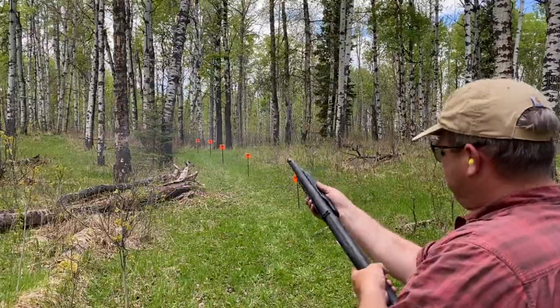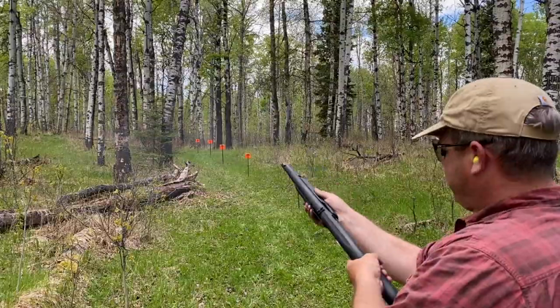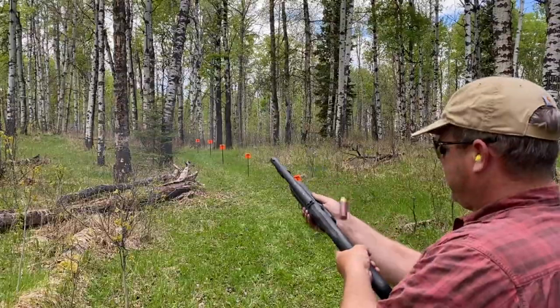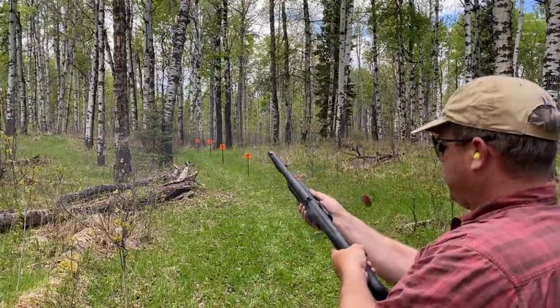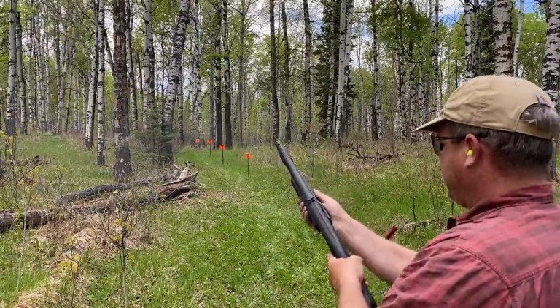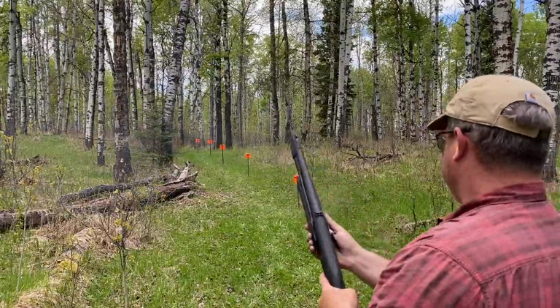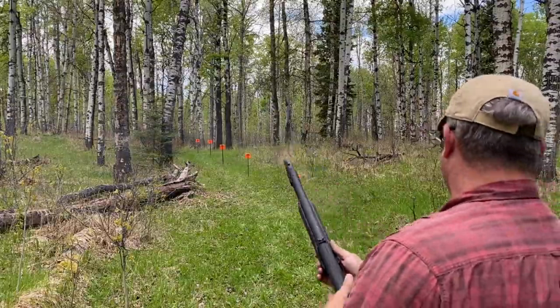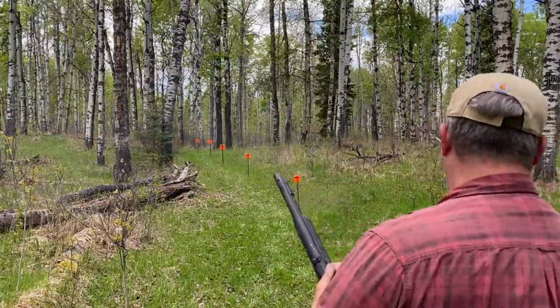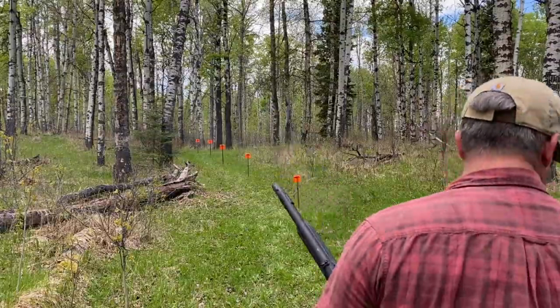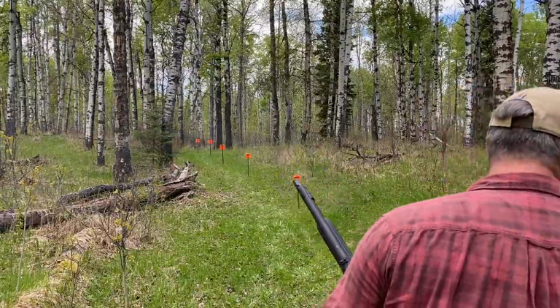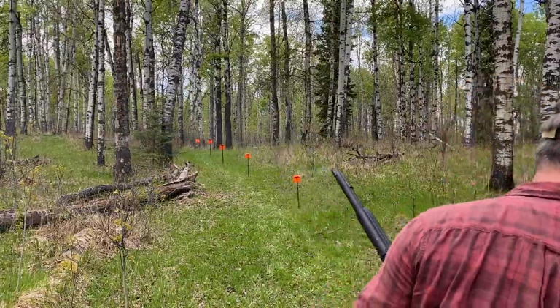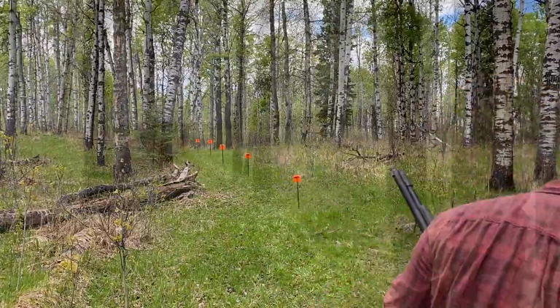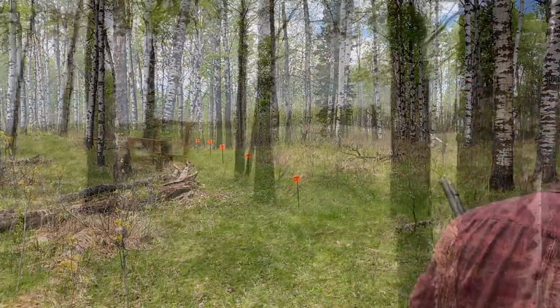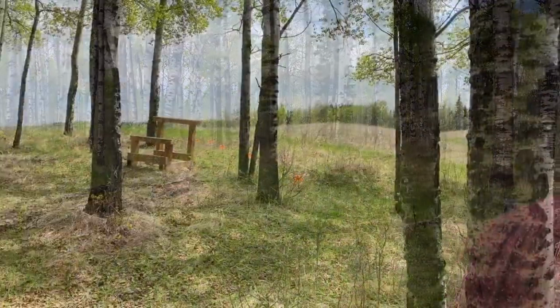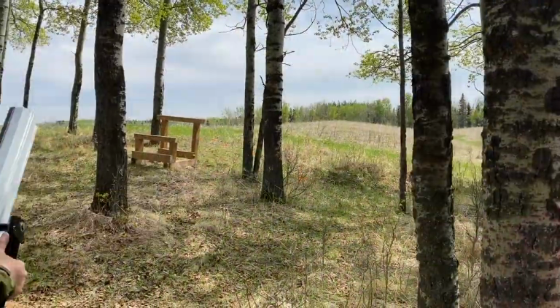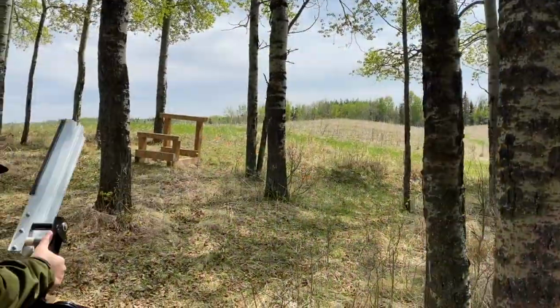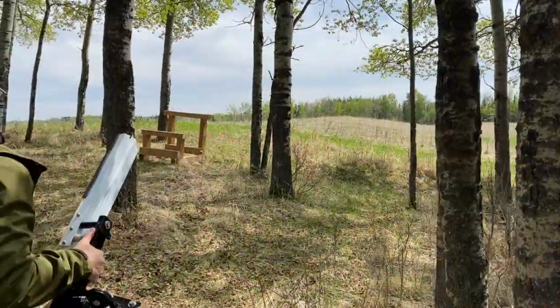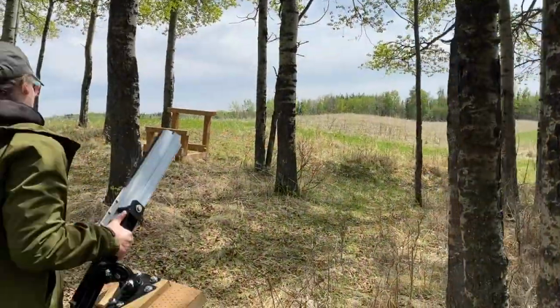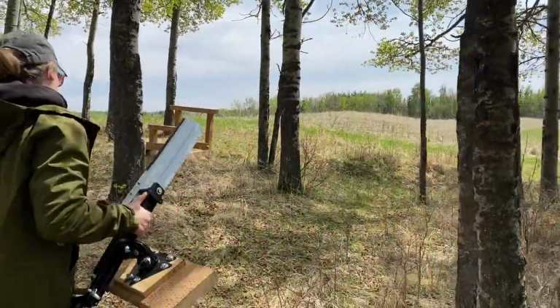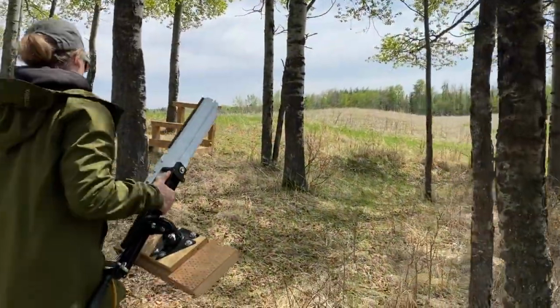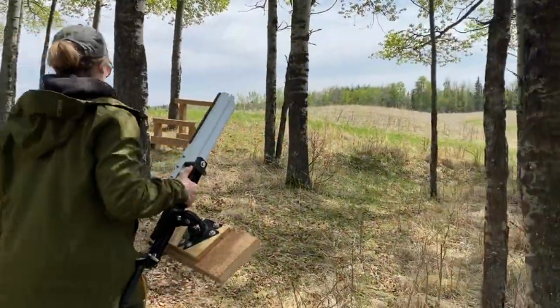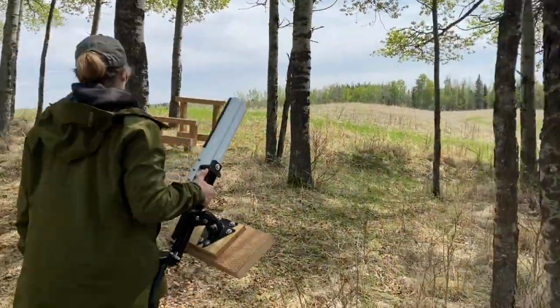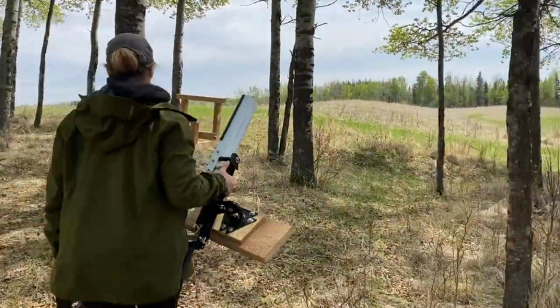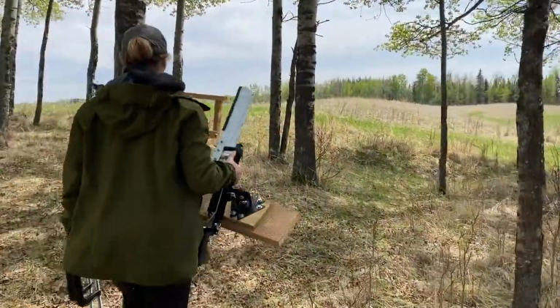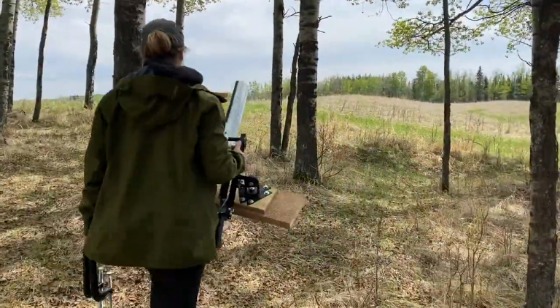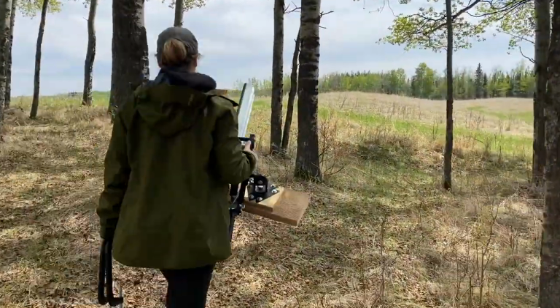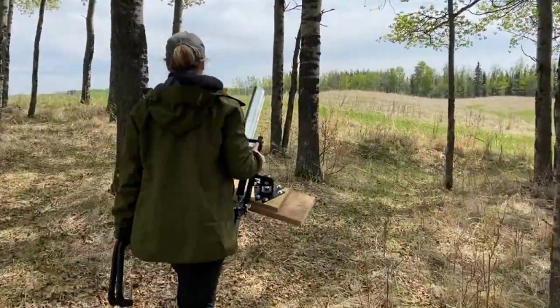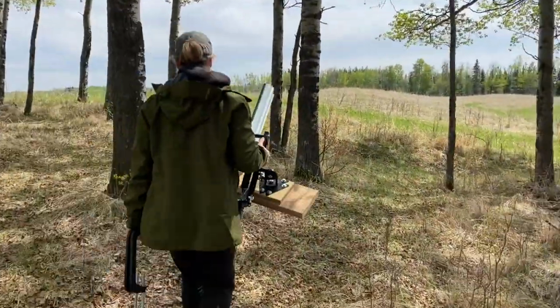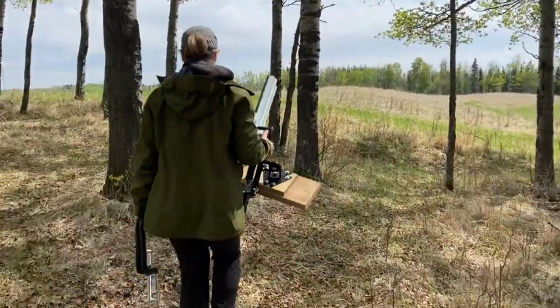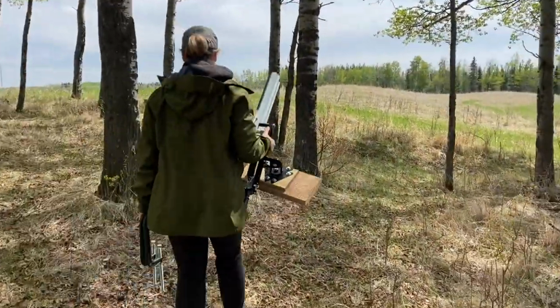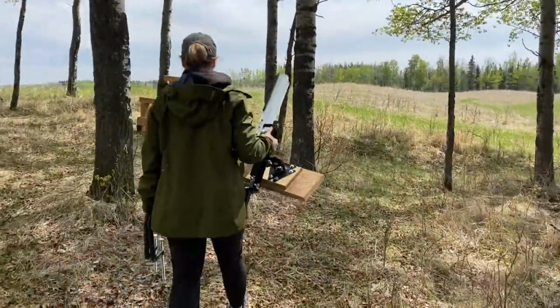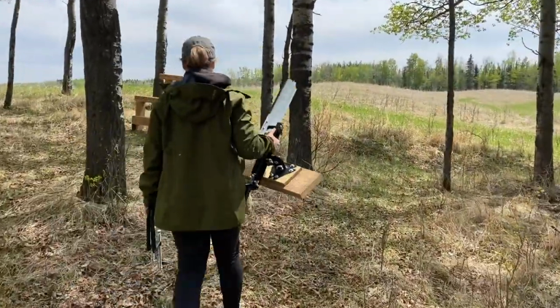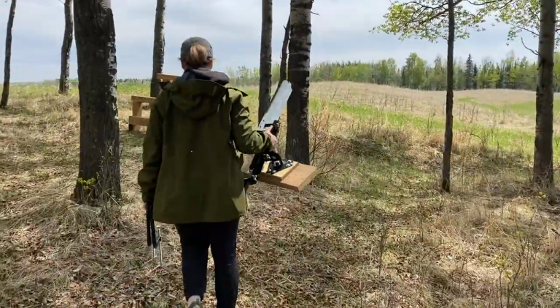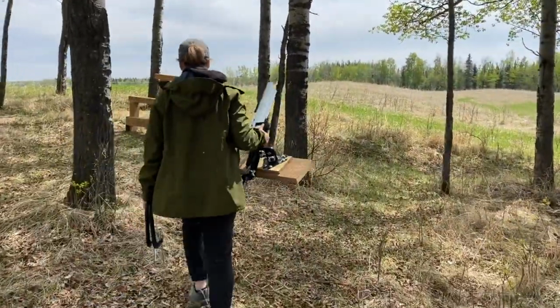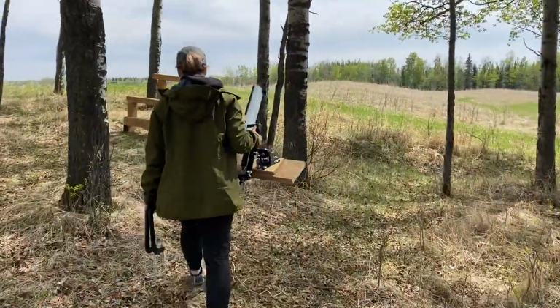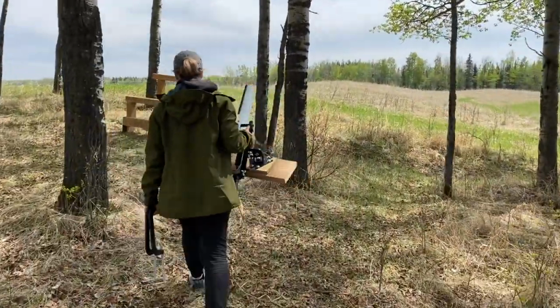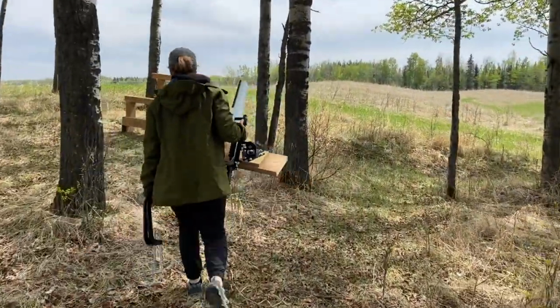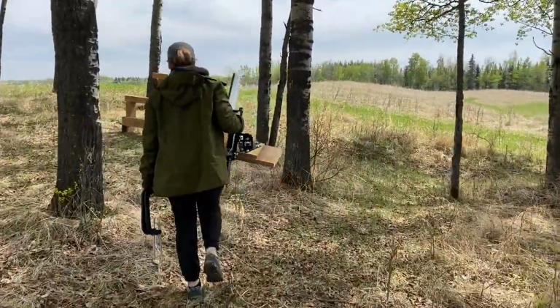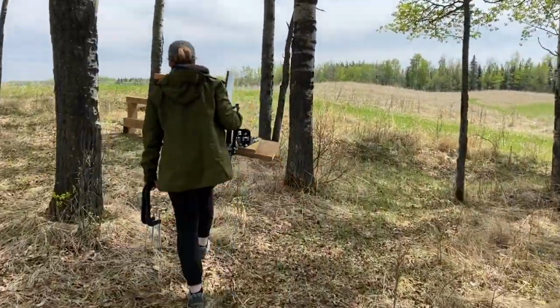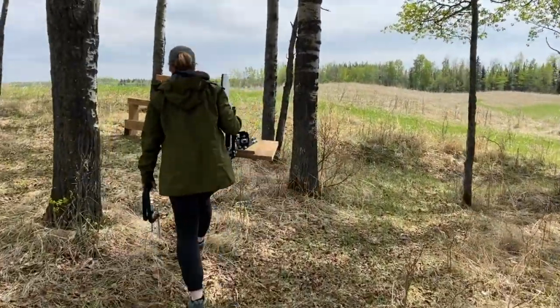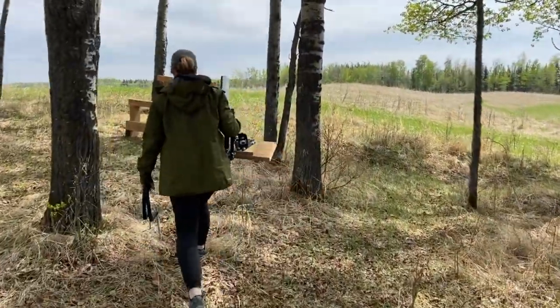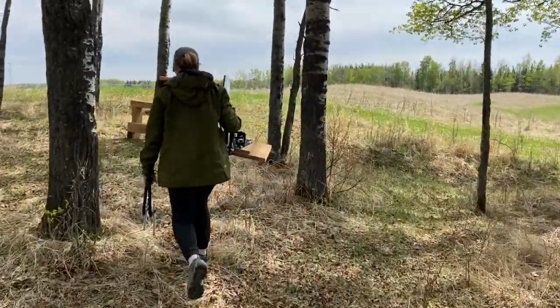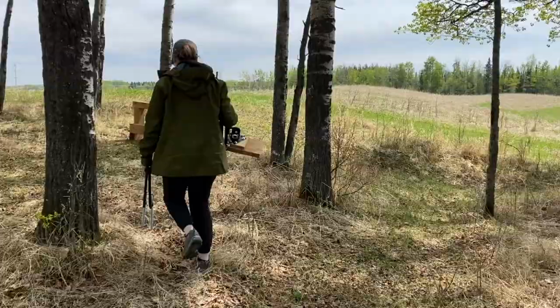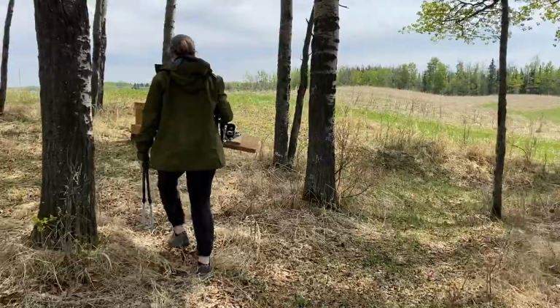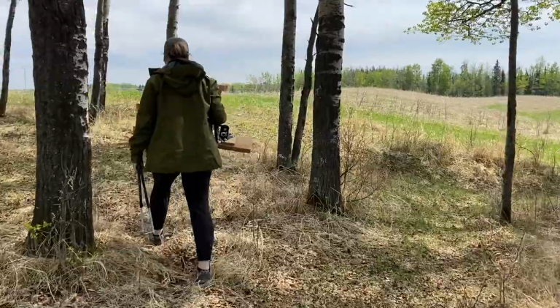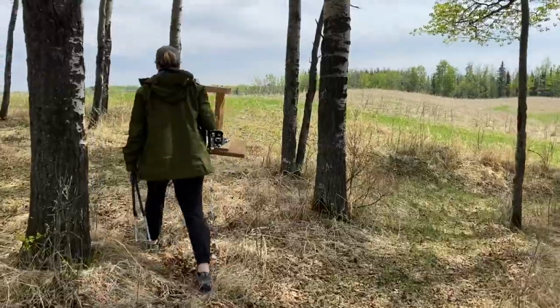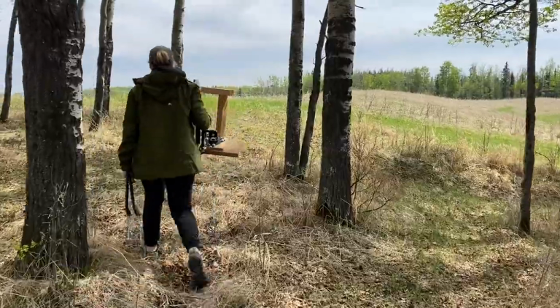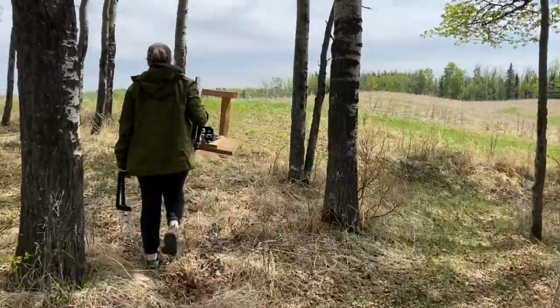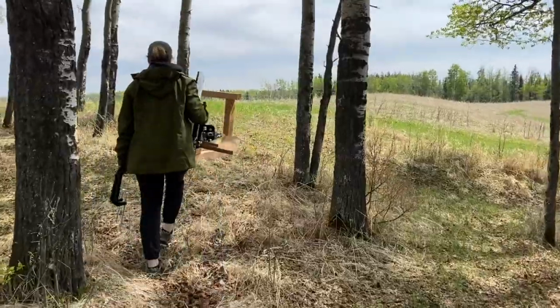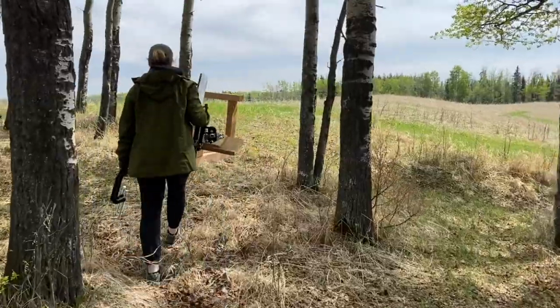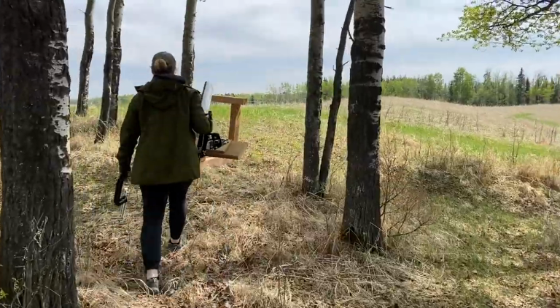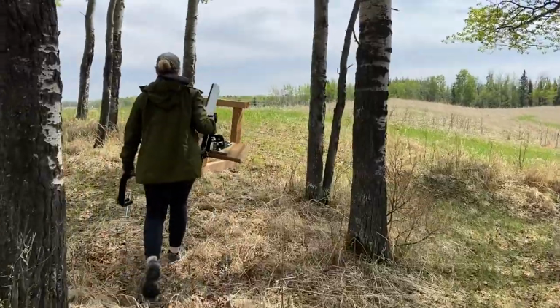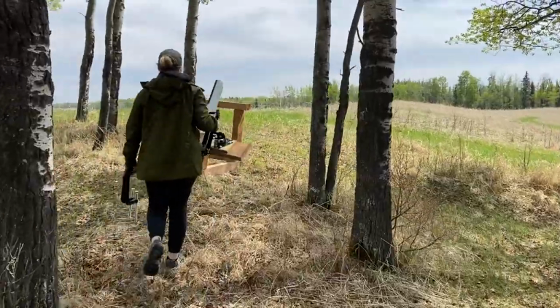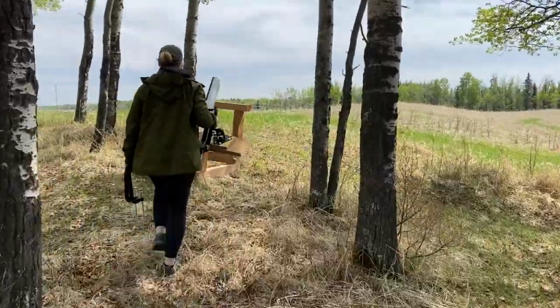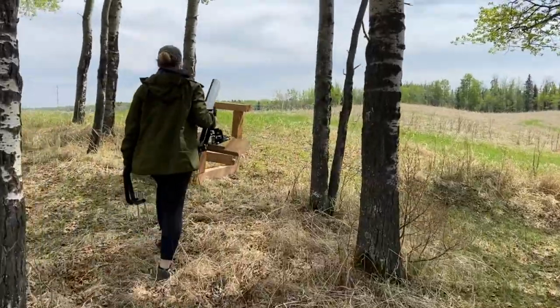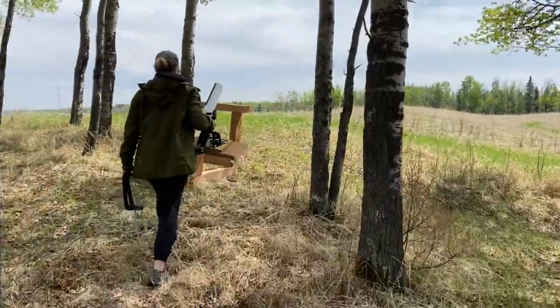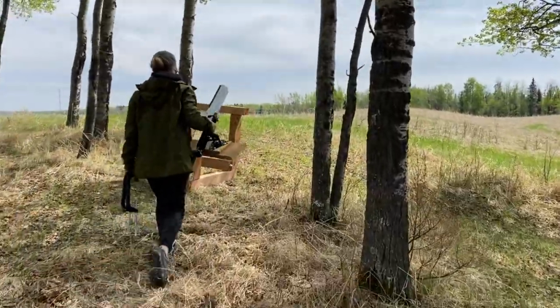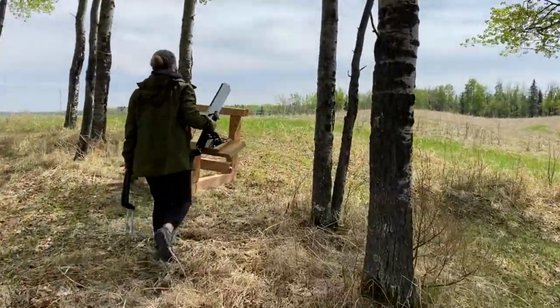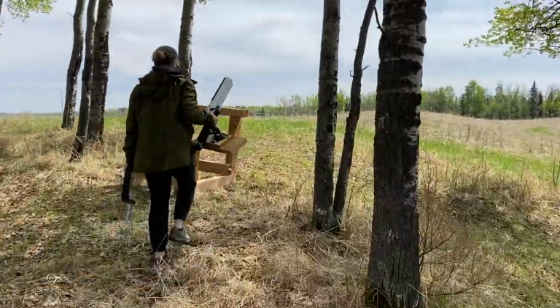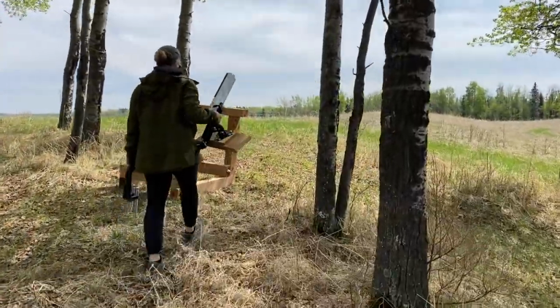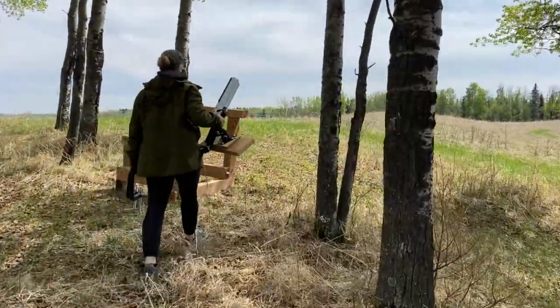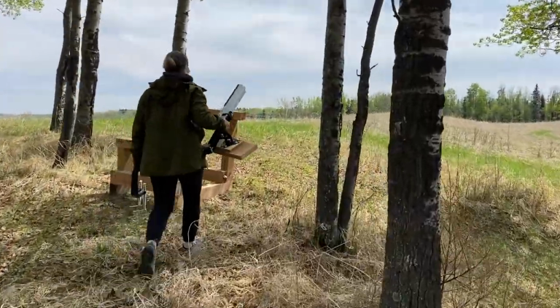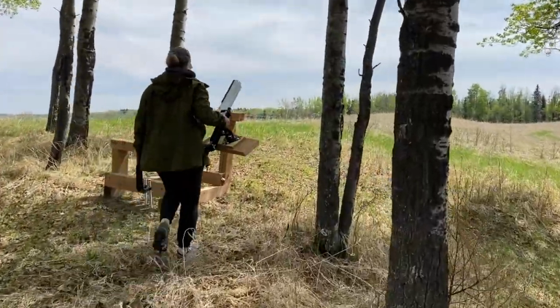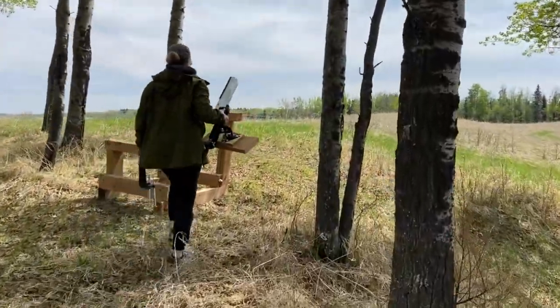There we go — and that actually hit pretty hard. So now that you've checked out your gun's pattern, let's explore some of the fundamentals of wing shooting.